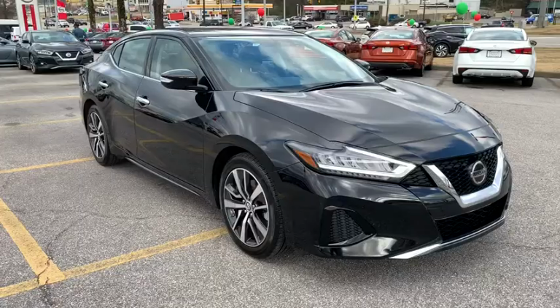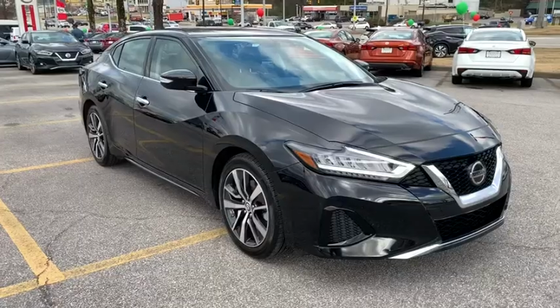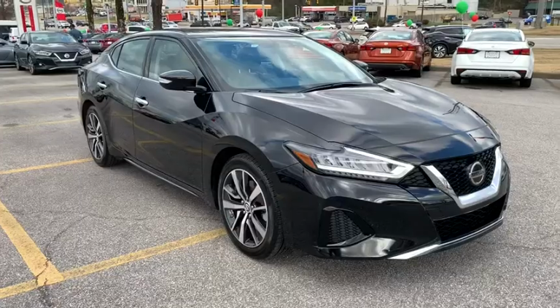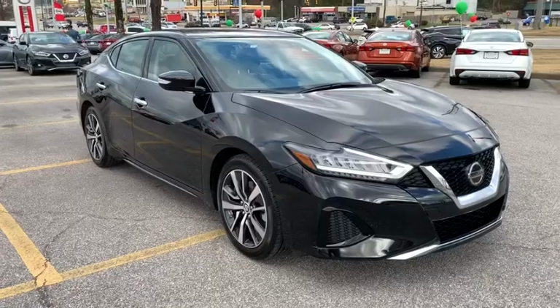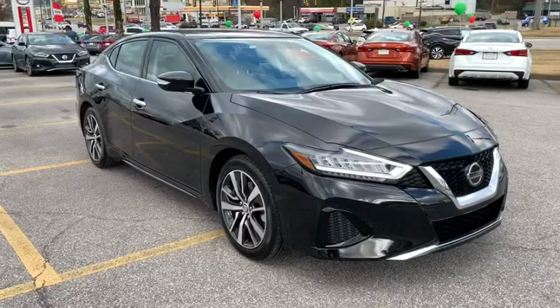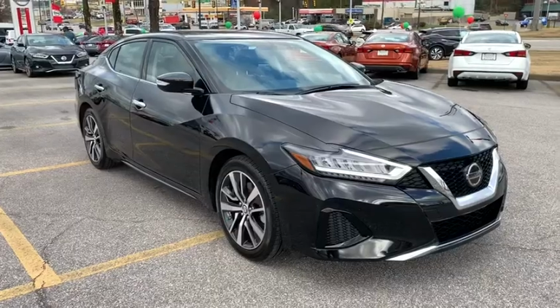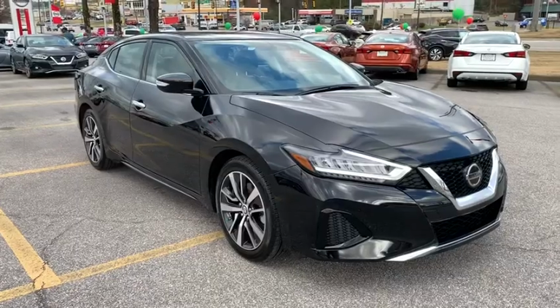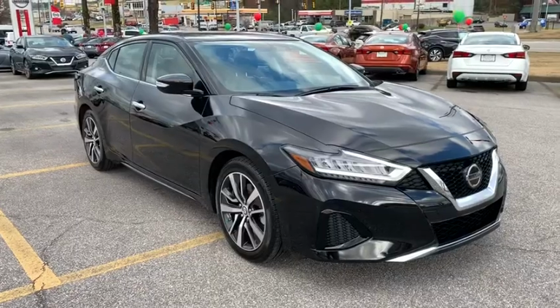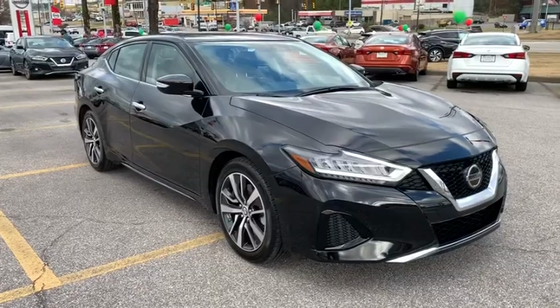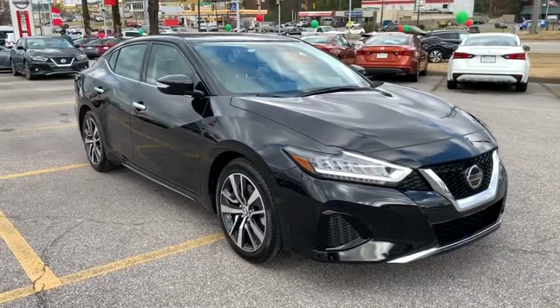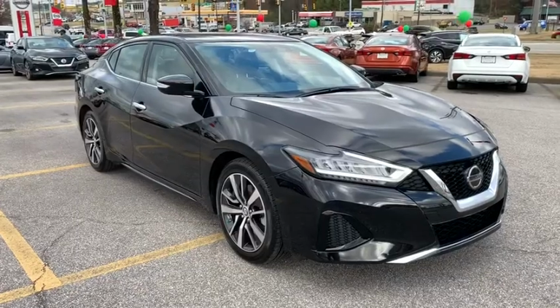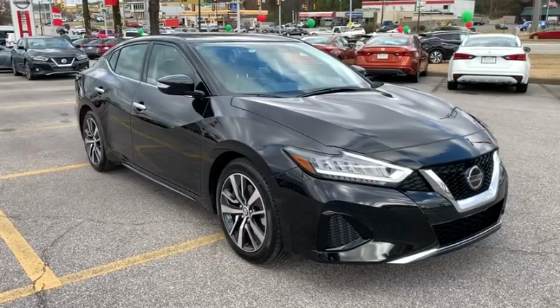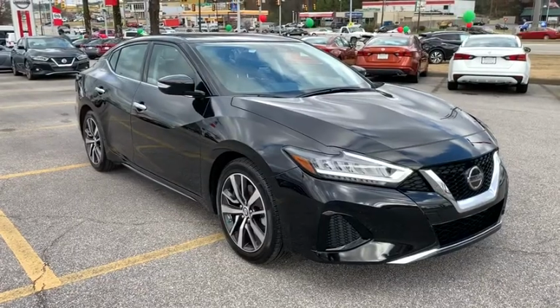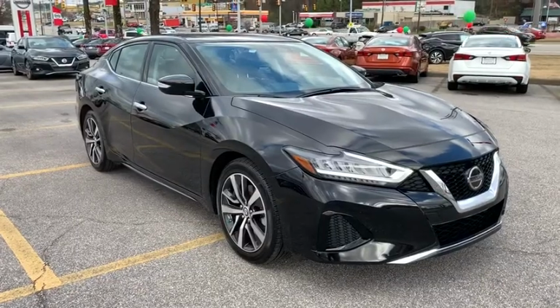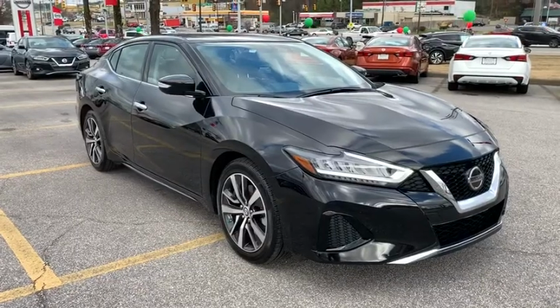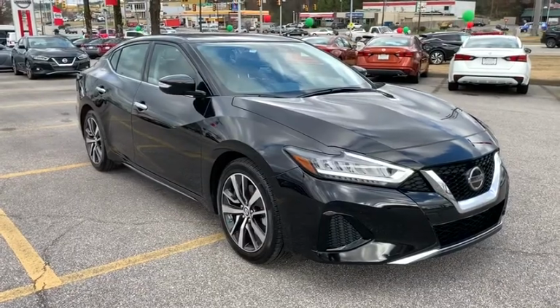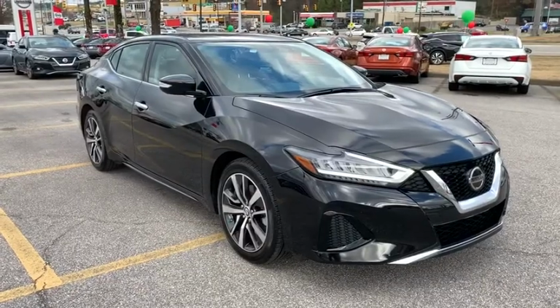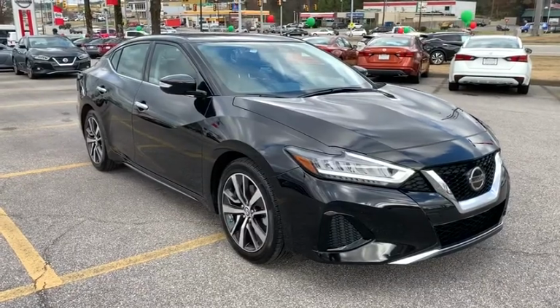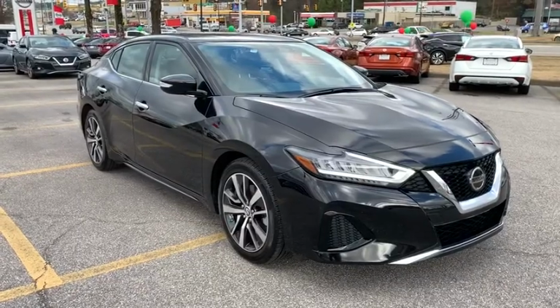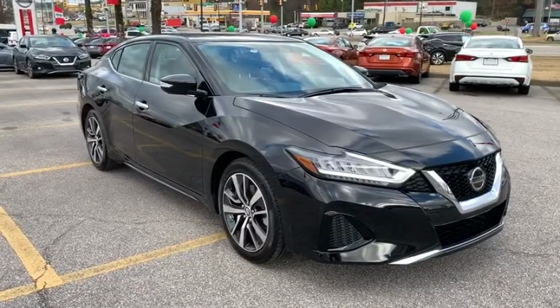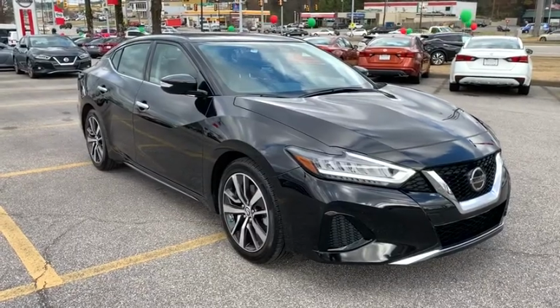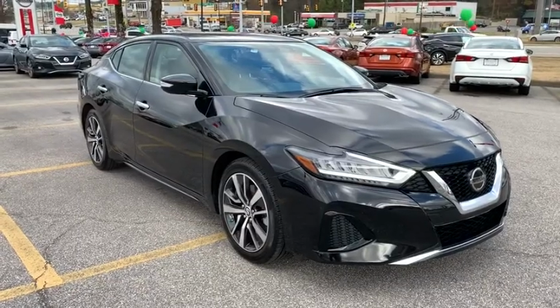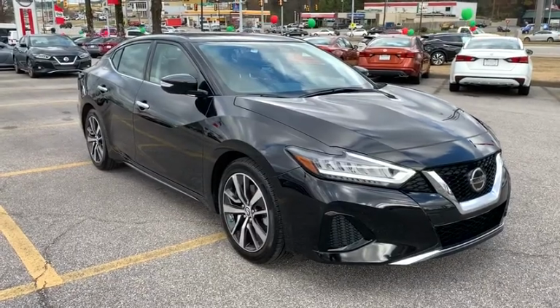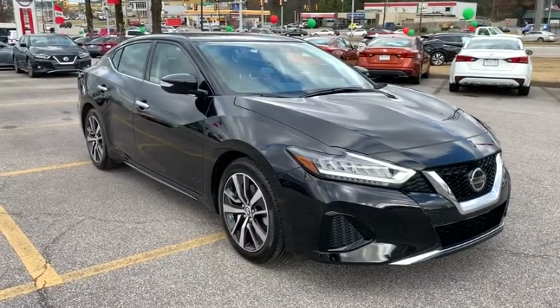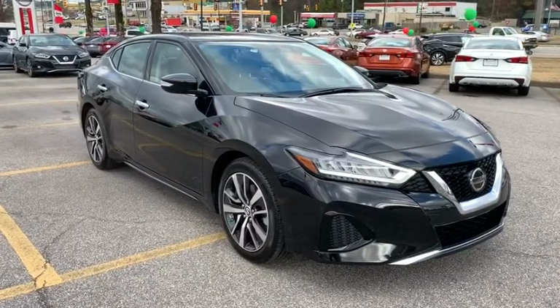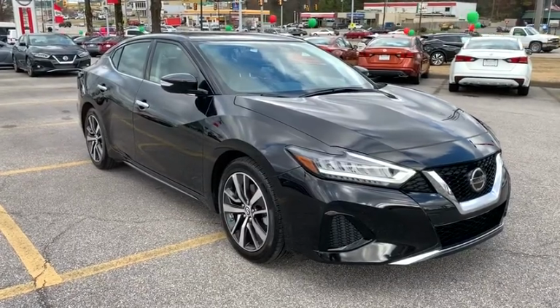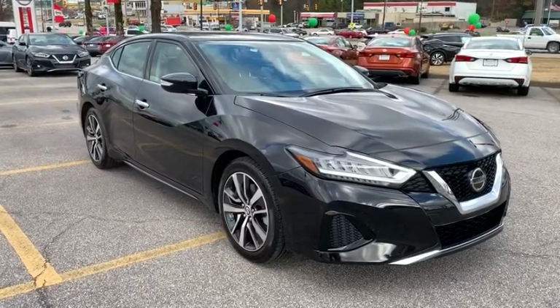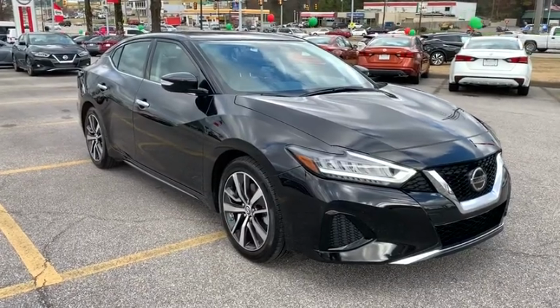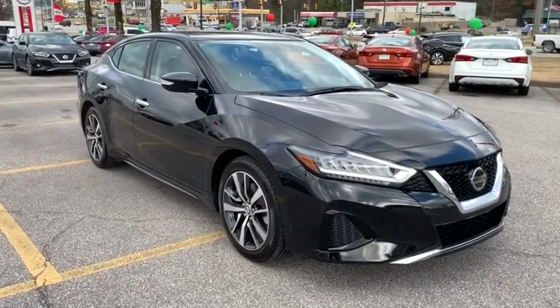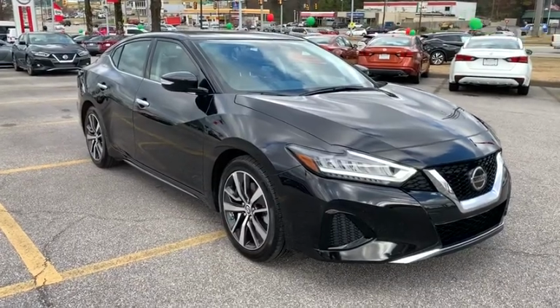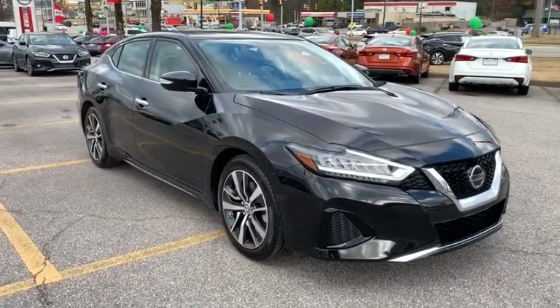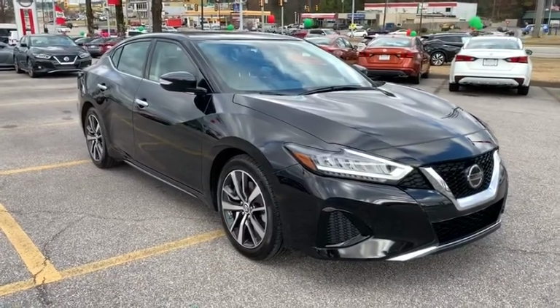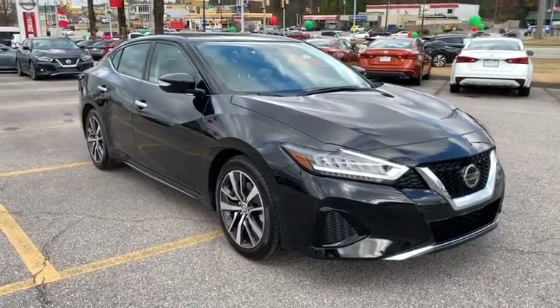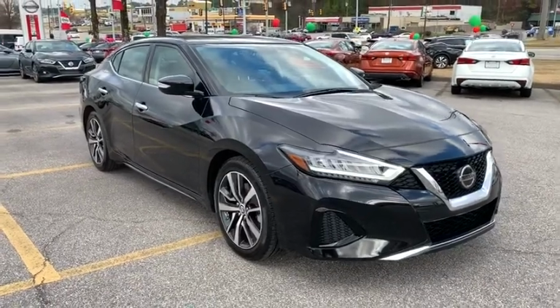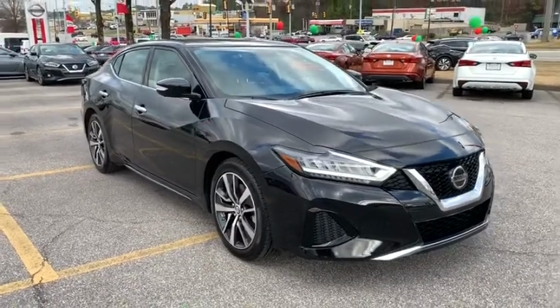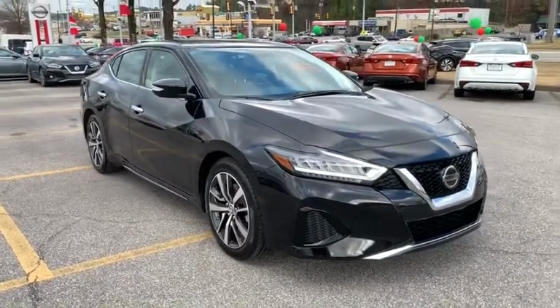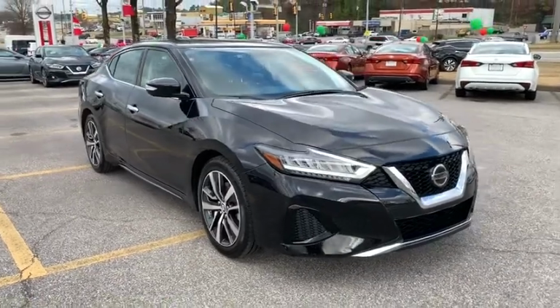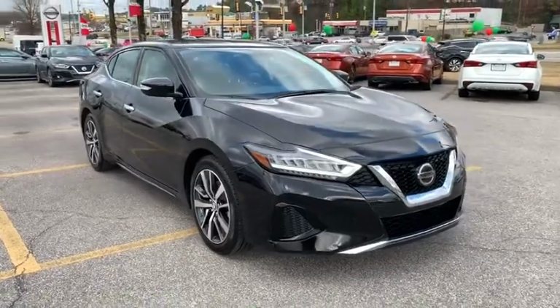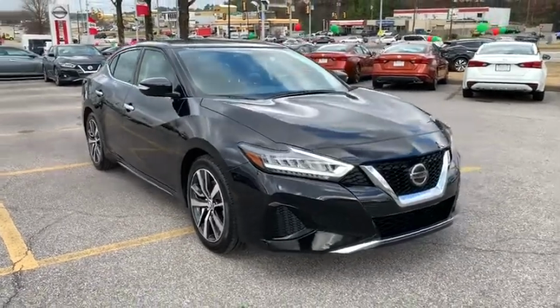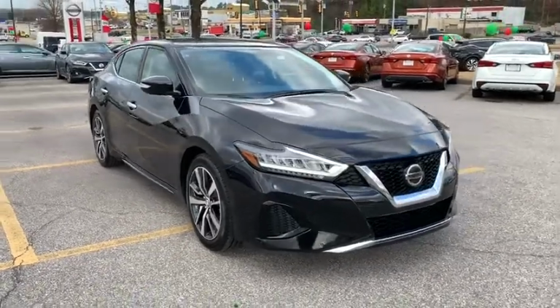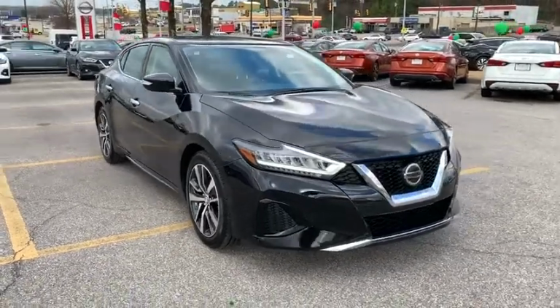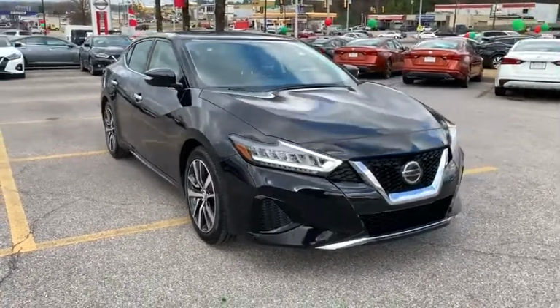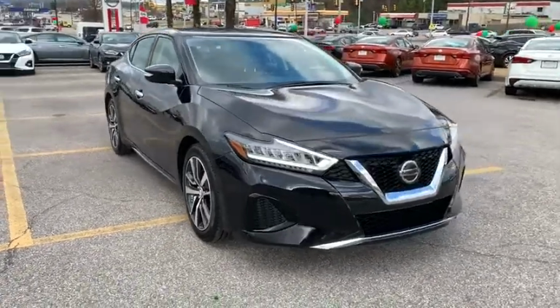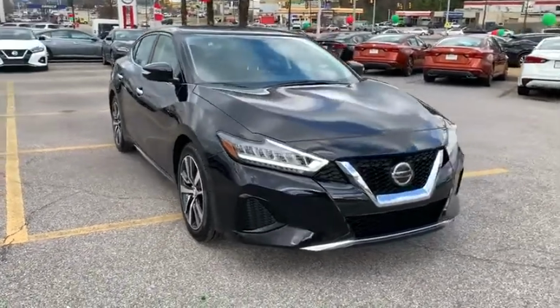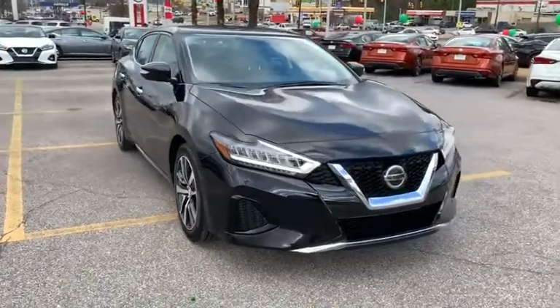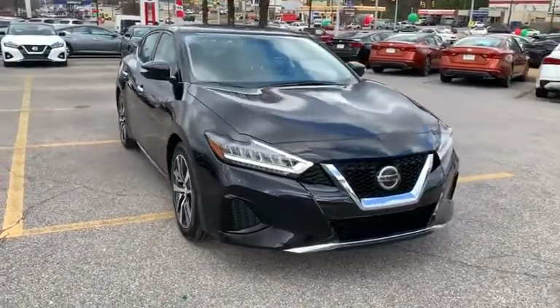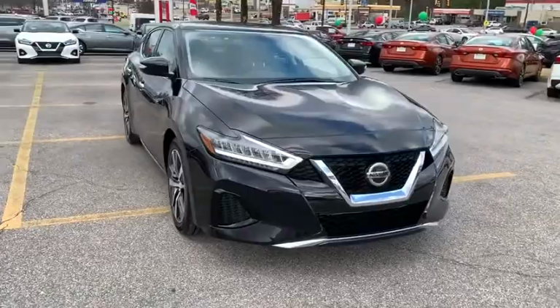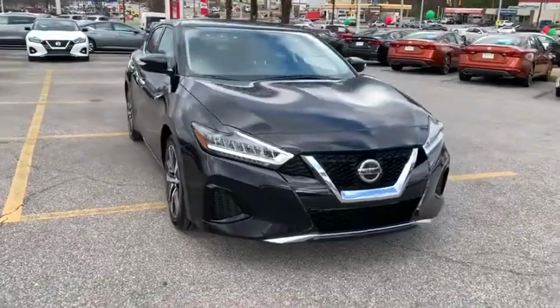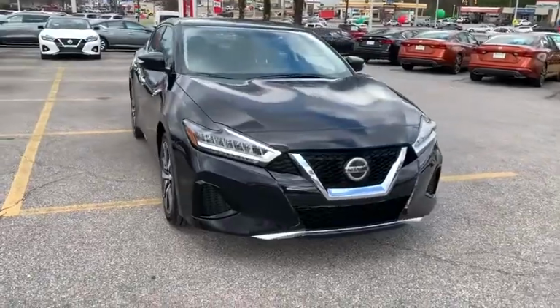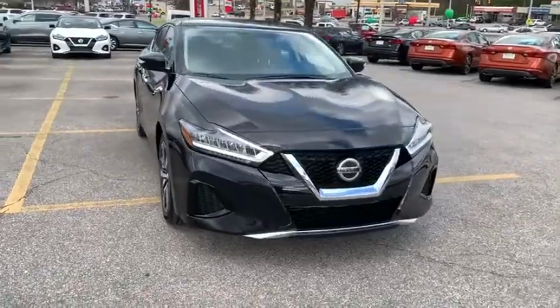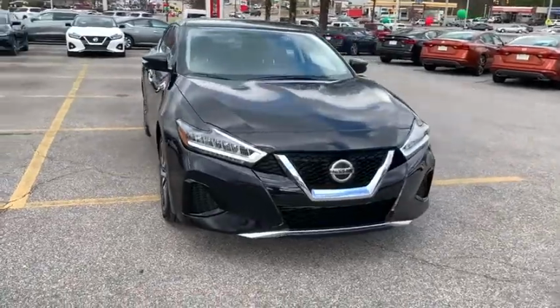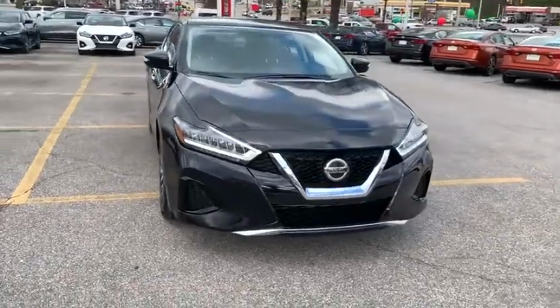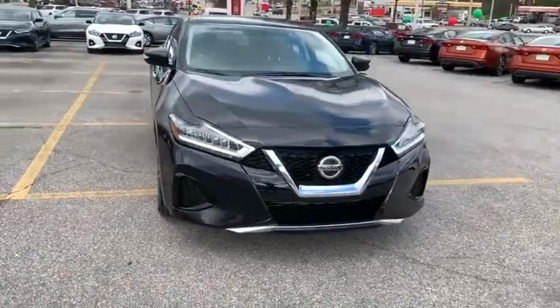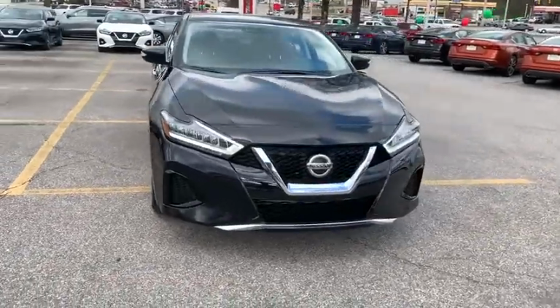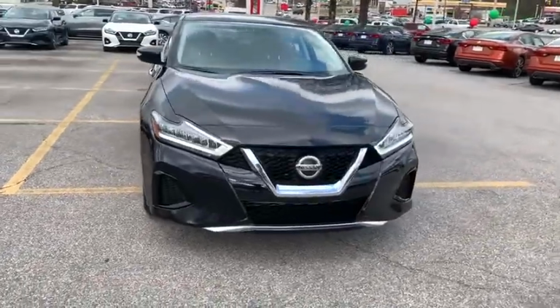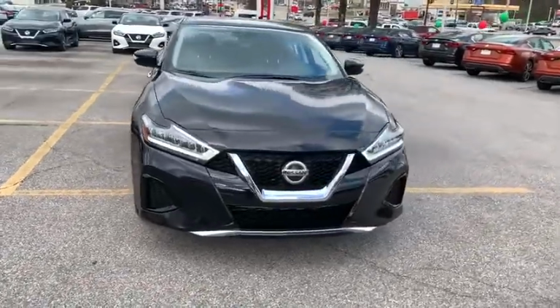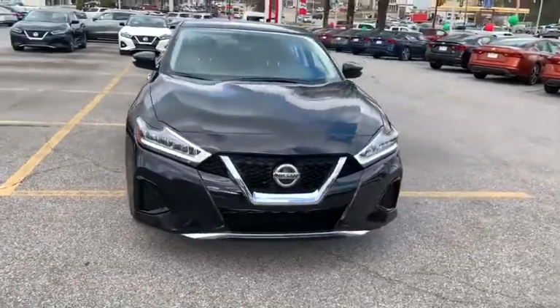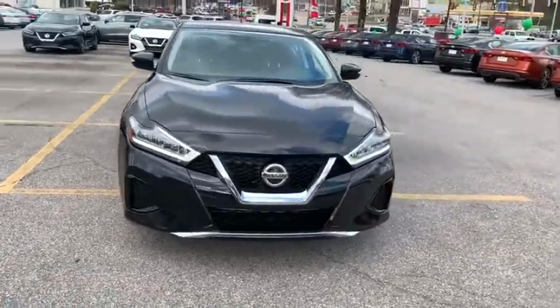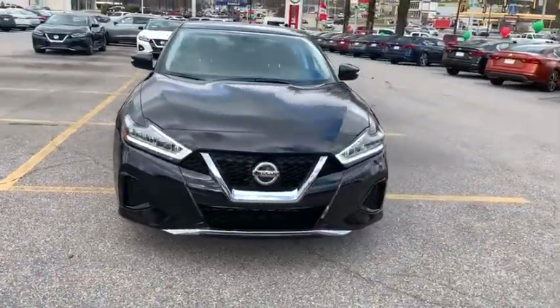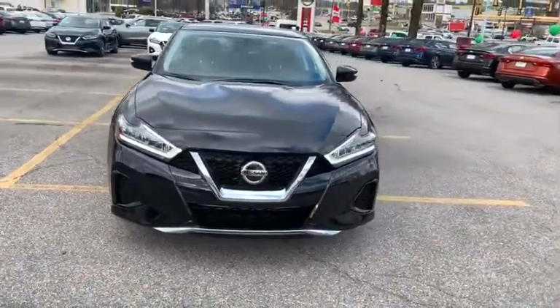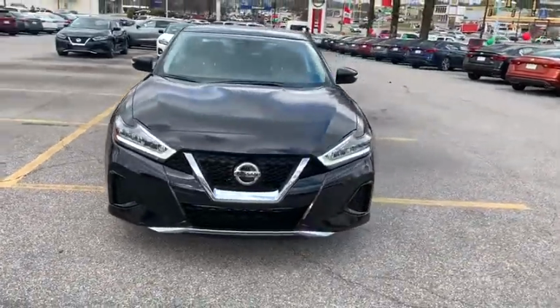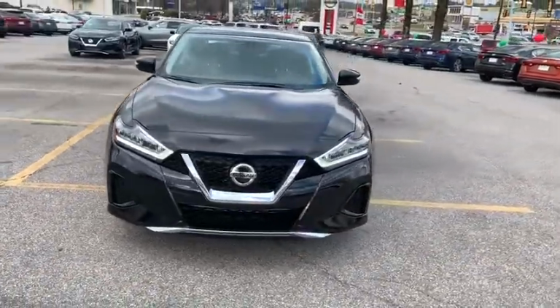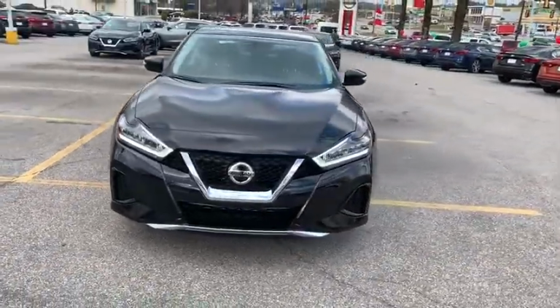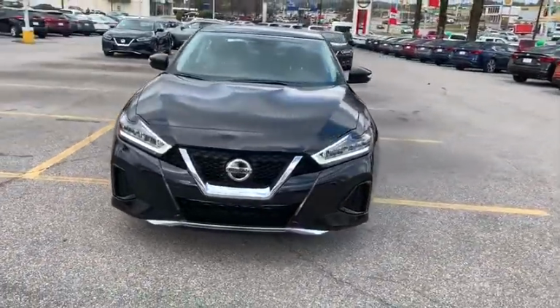Looking for the right vehicle? Check out the 2019 Nissan Maxima. Maxima offers elegance with an edge.